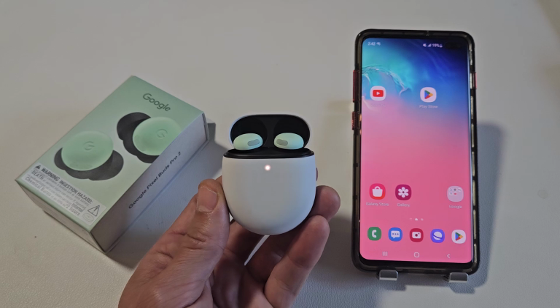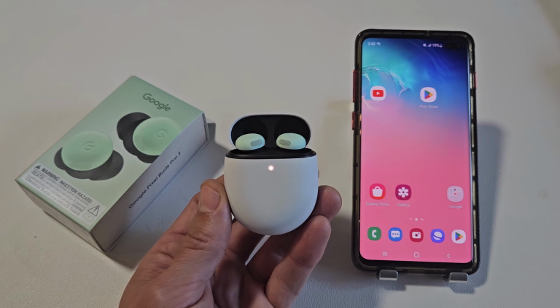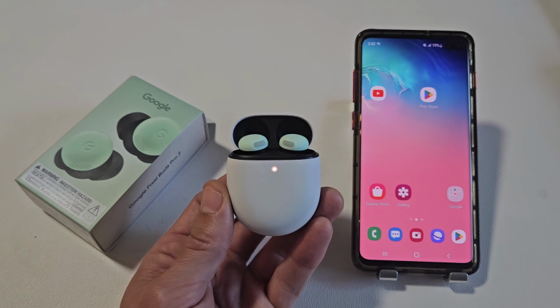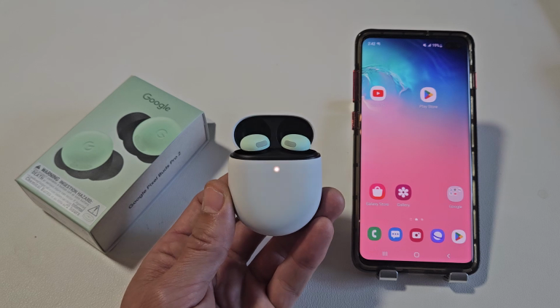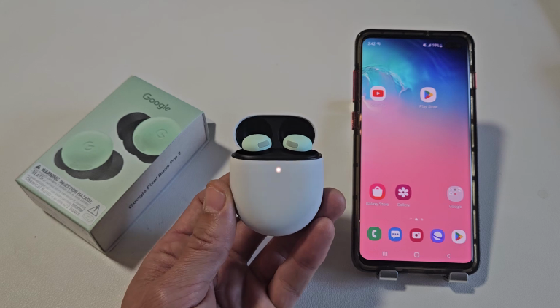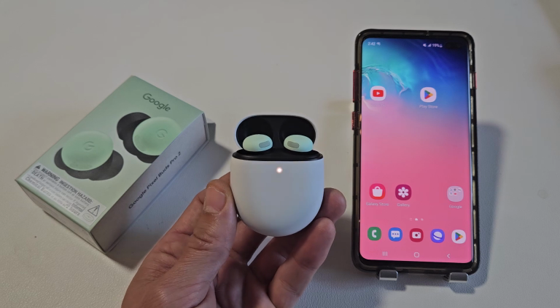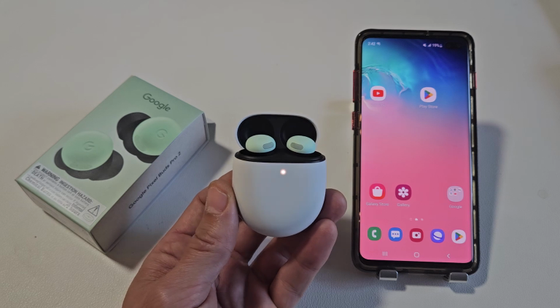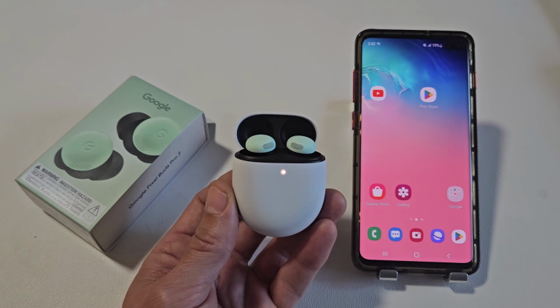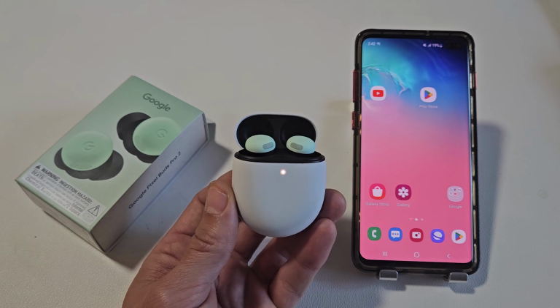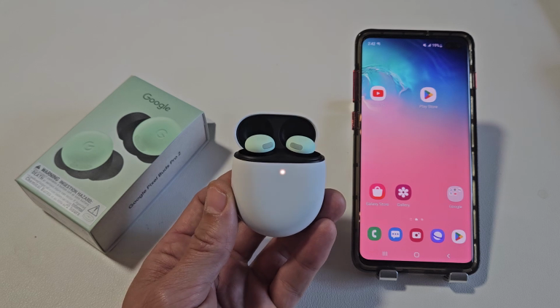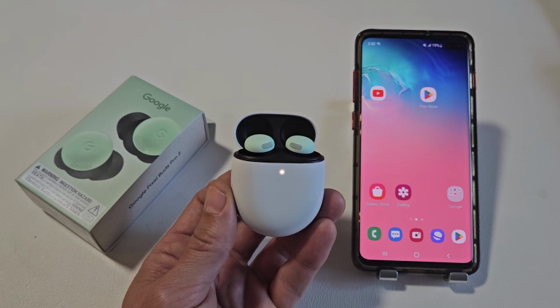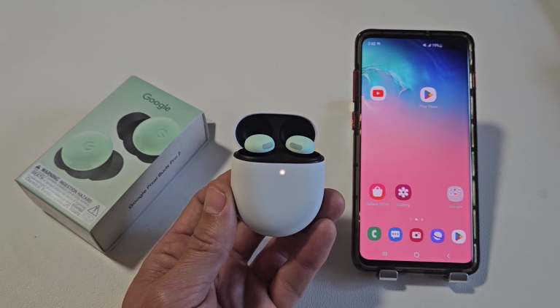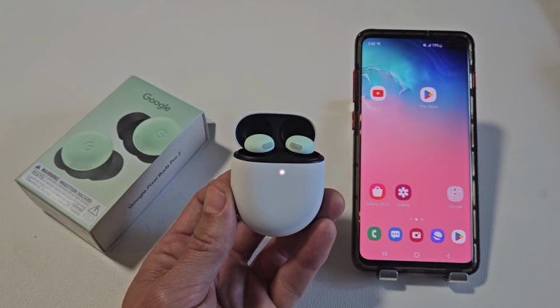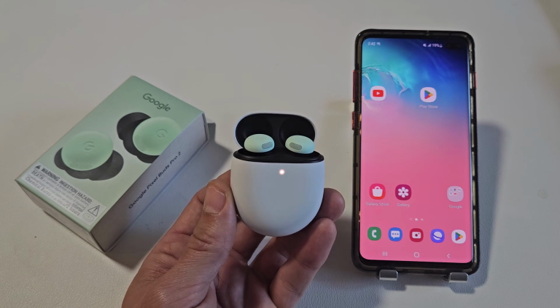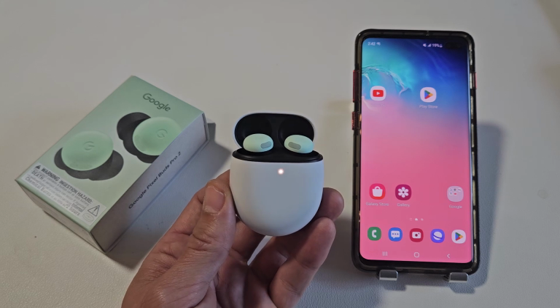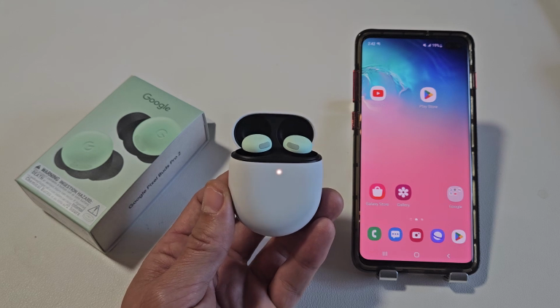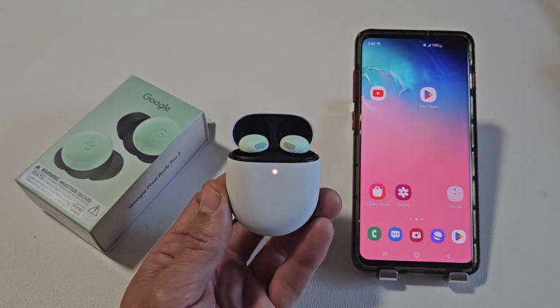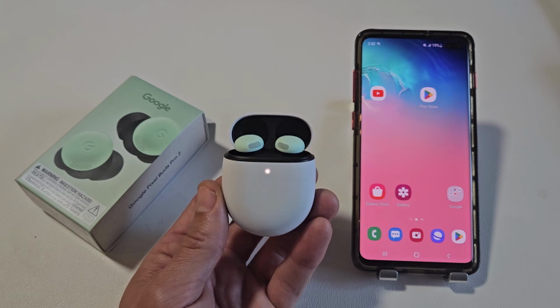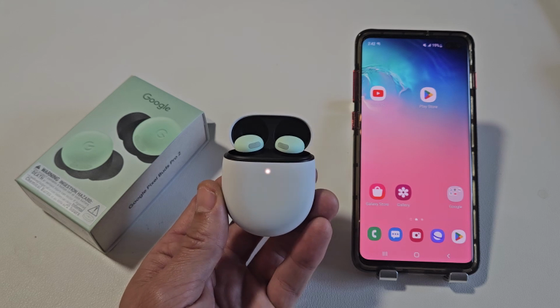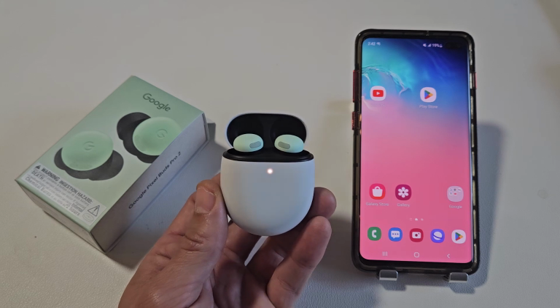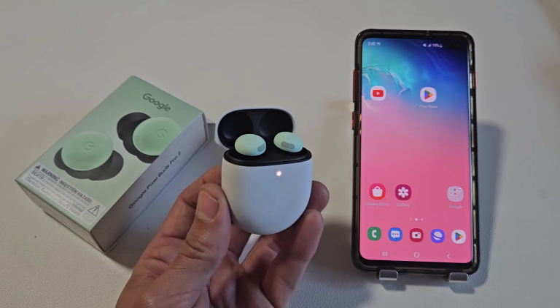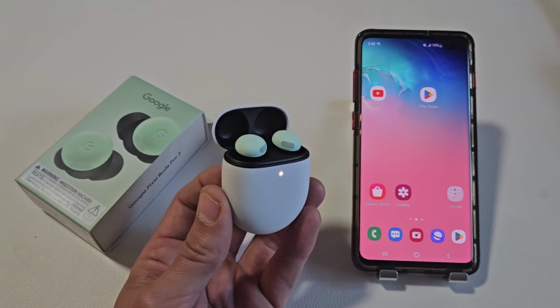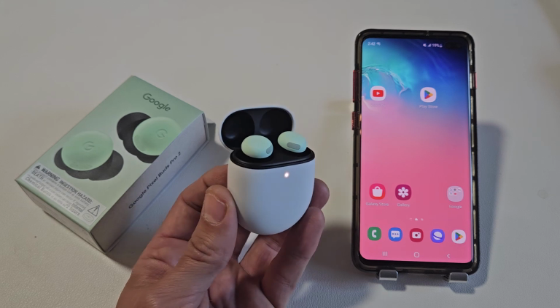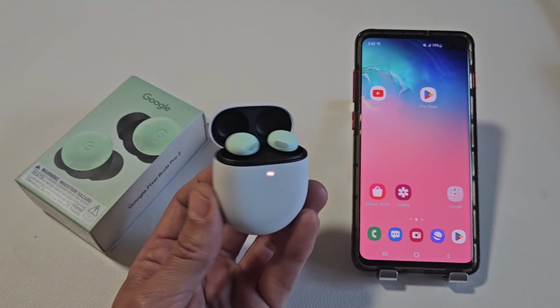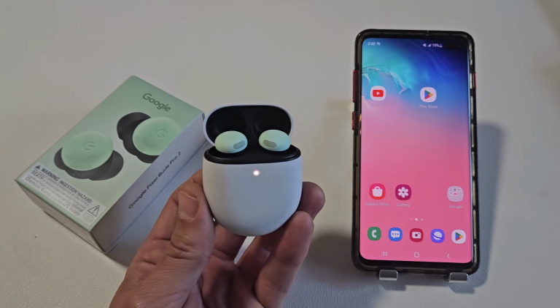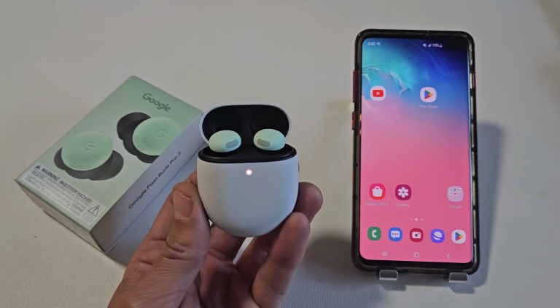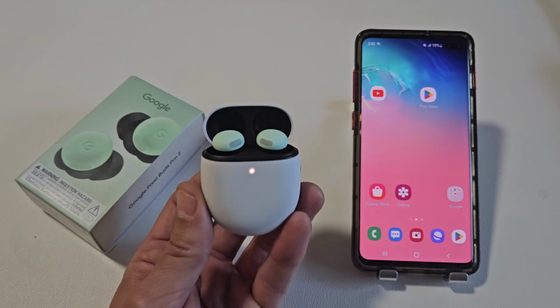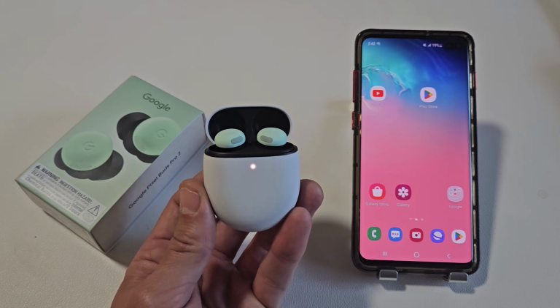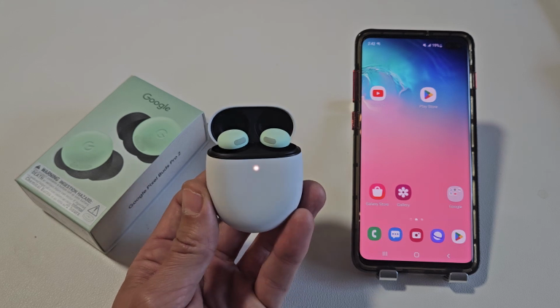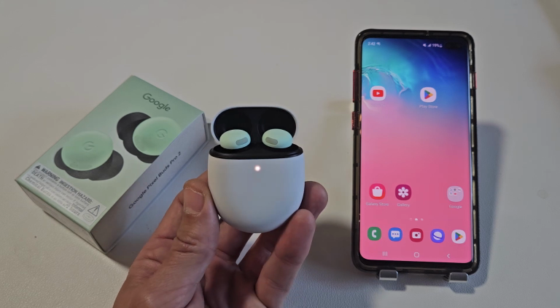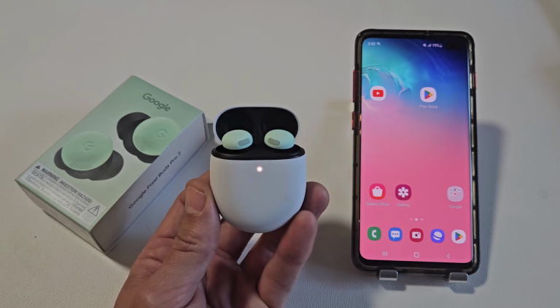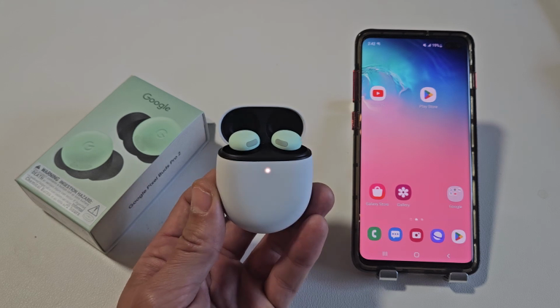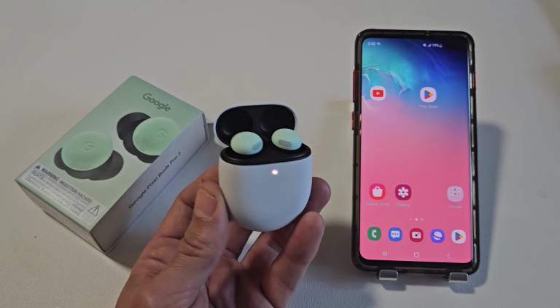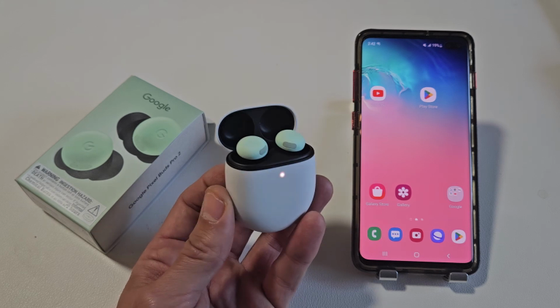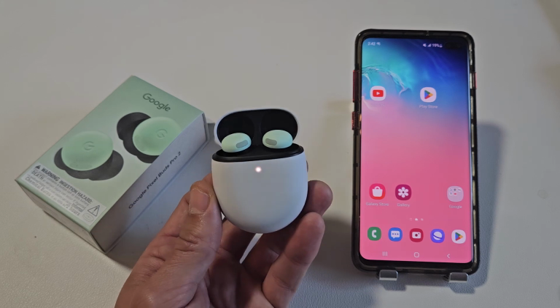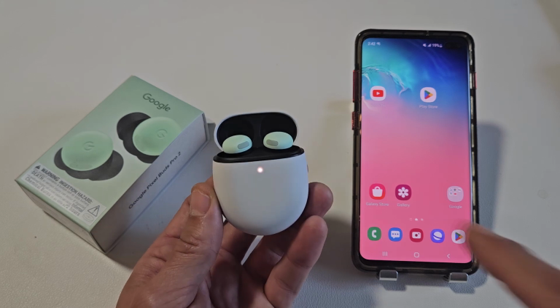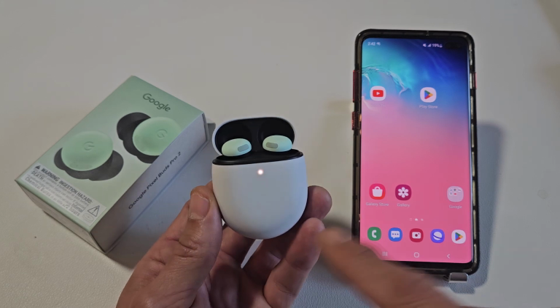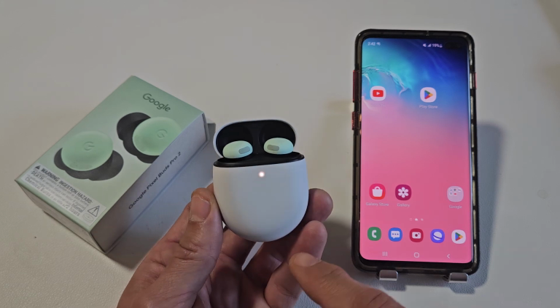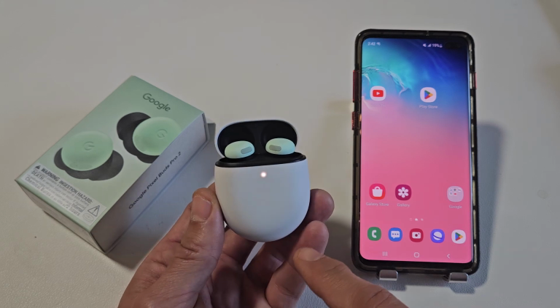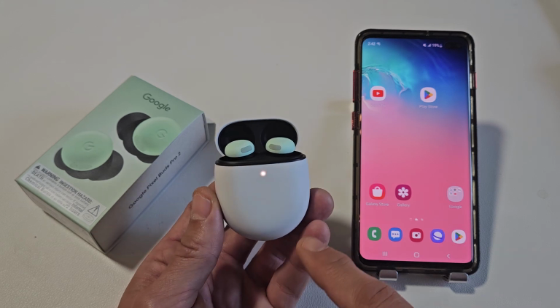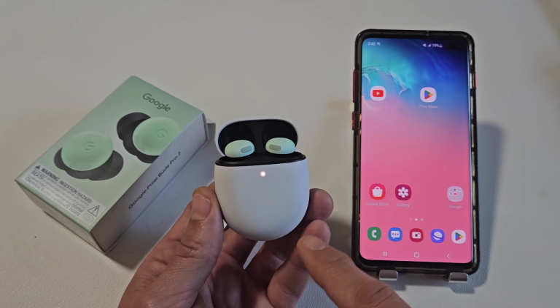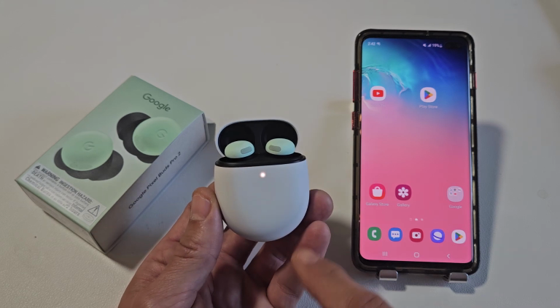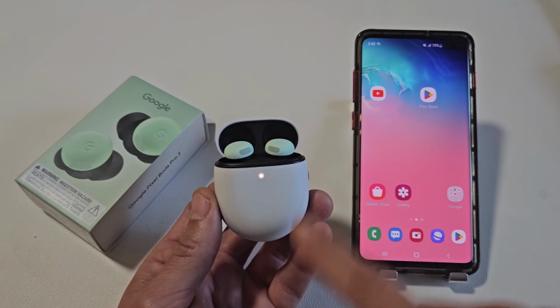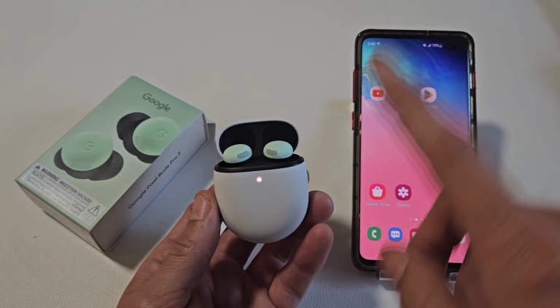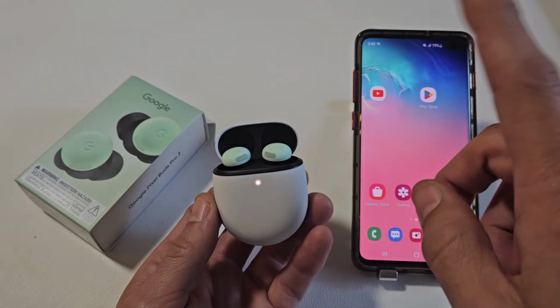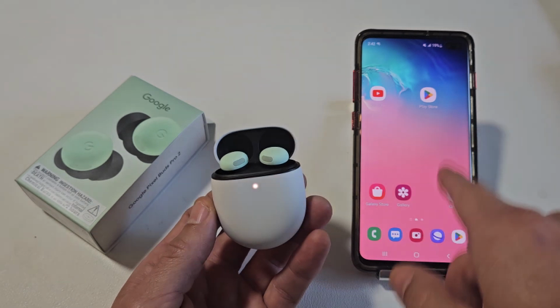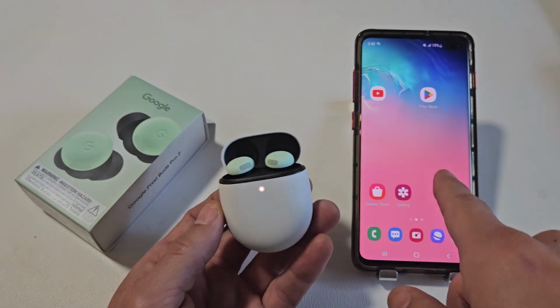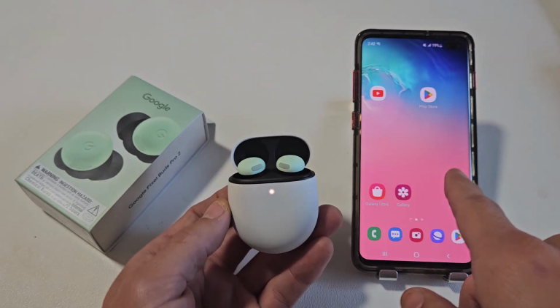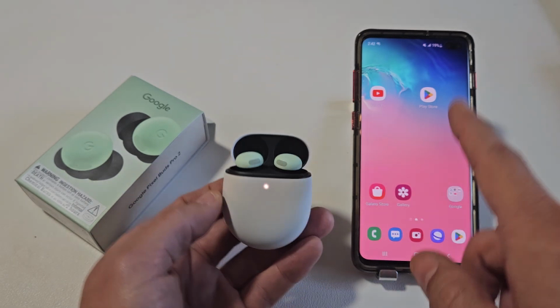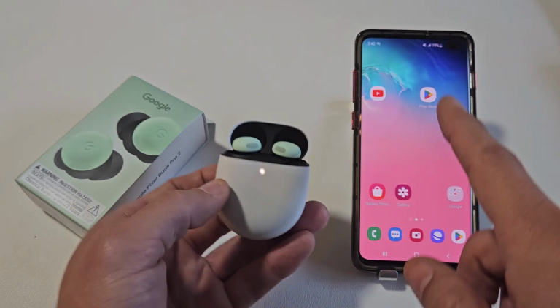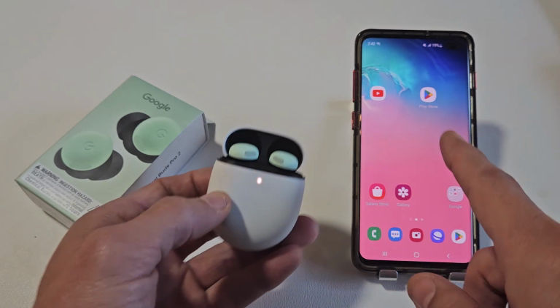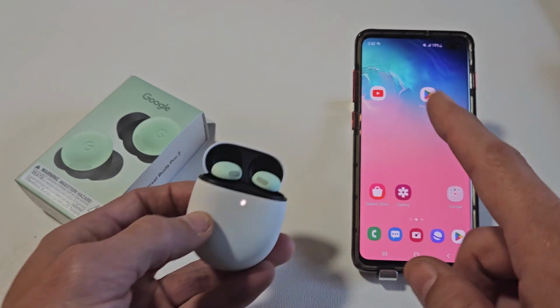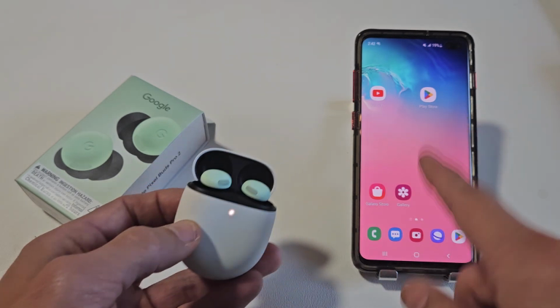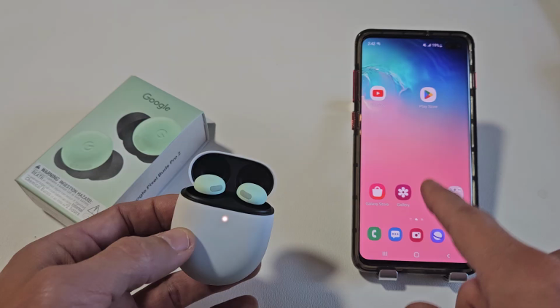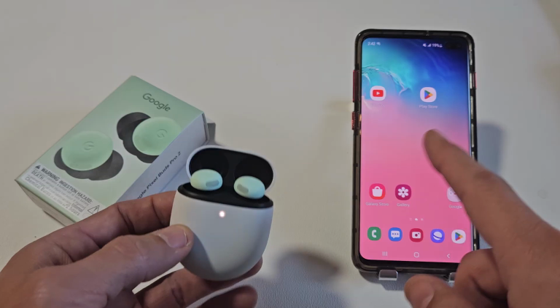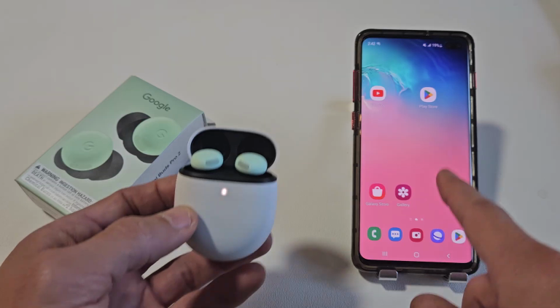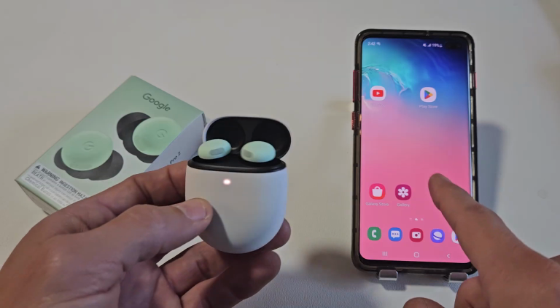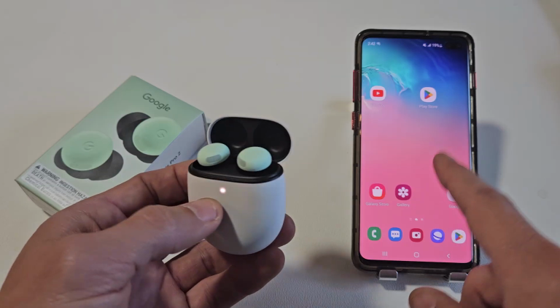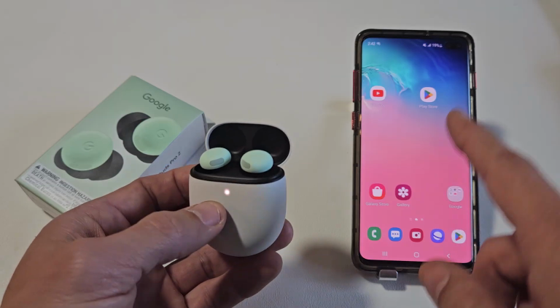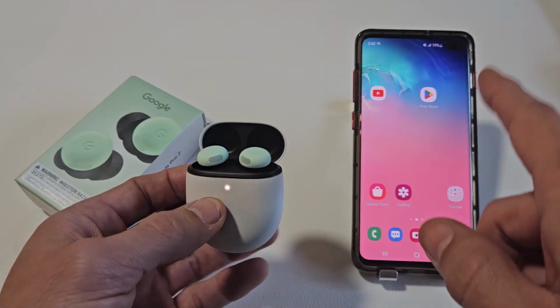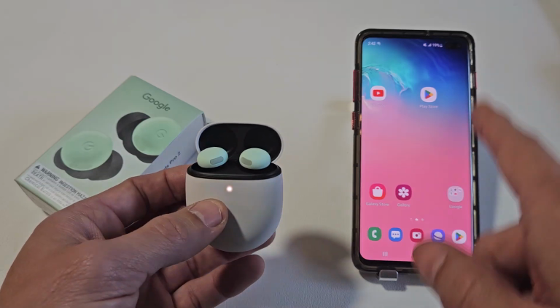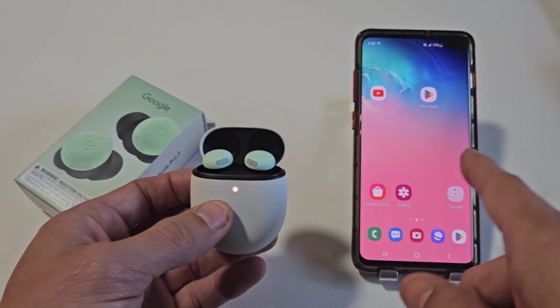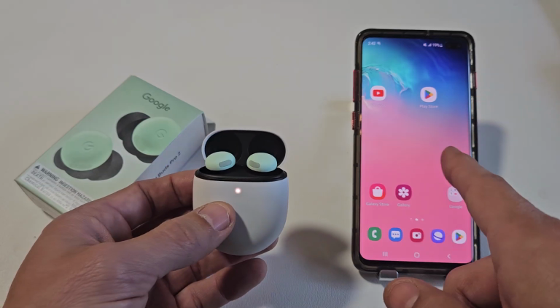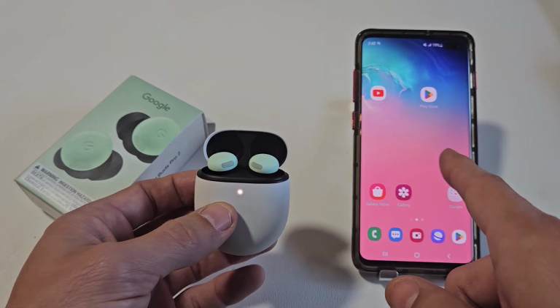Here's a pair of the Google Pixel Buds Pro 2. I'm going to show you how to pair and connect this directly to an Android phone via Bluetooth.